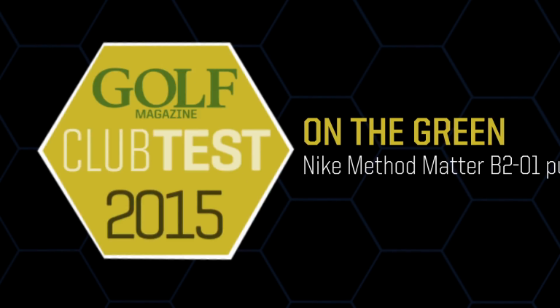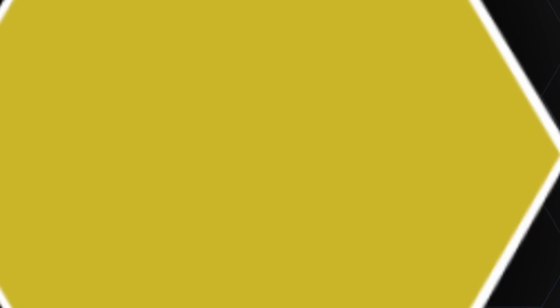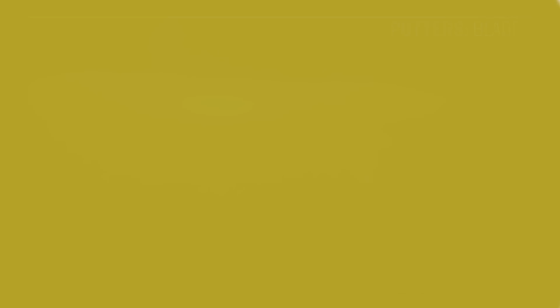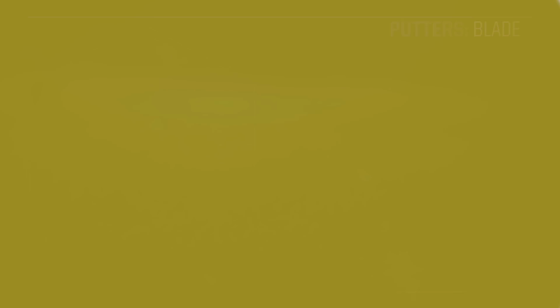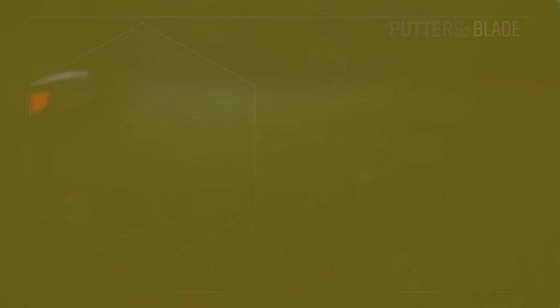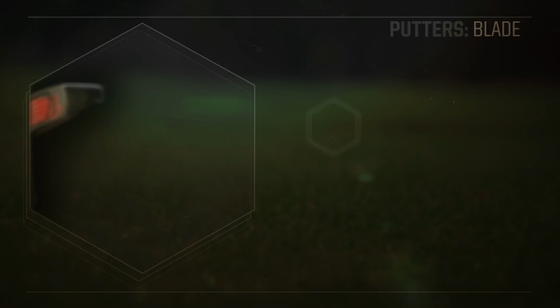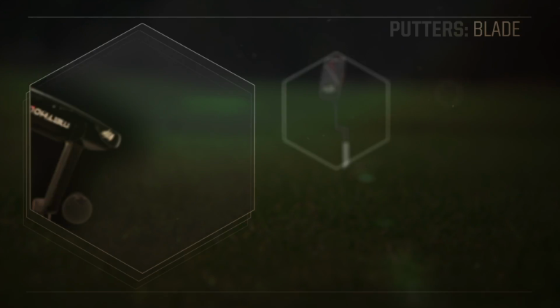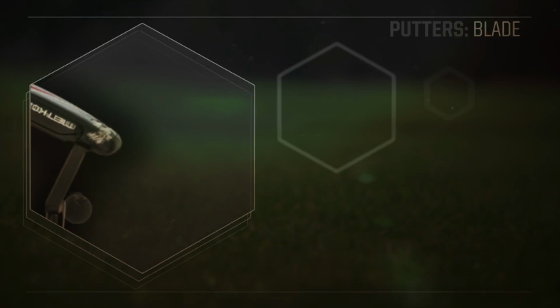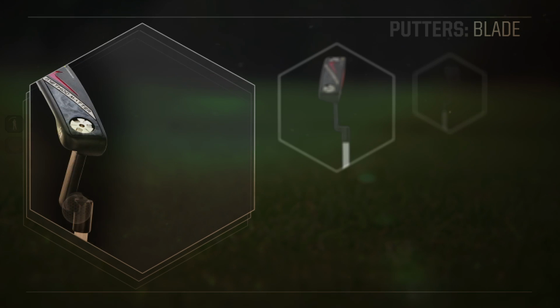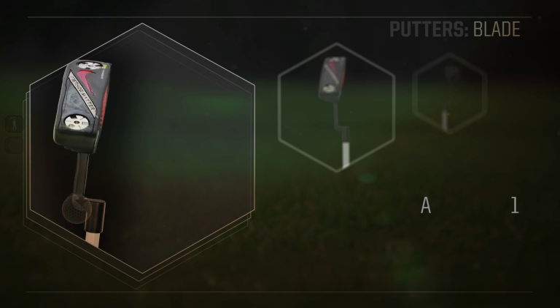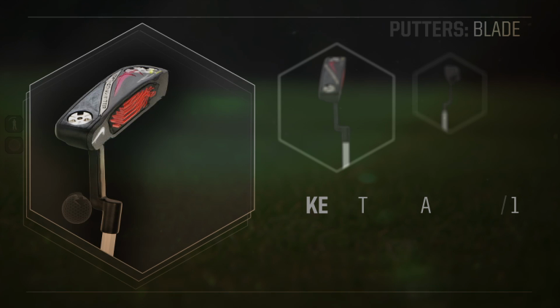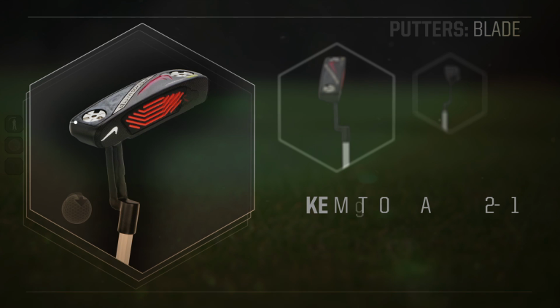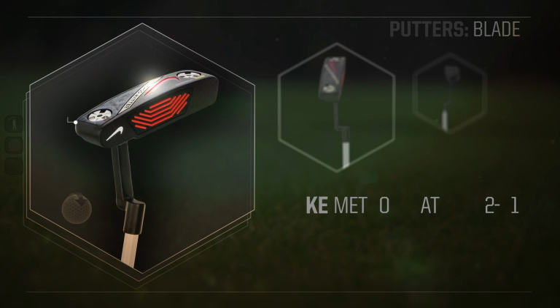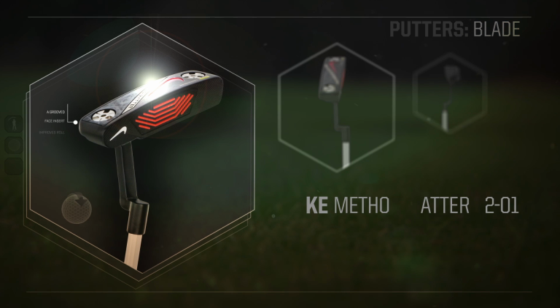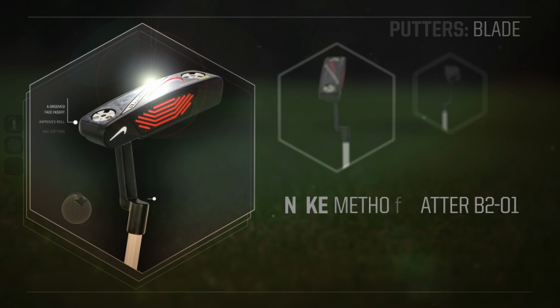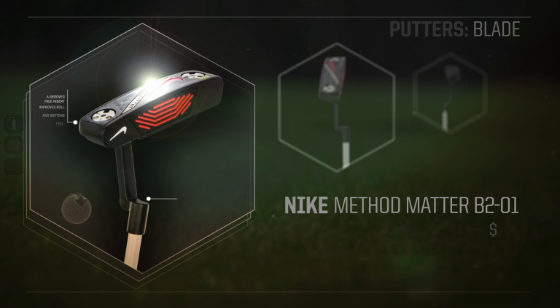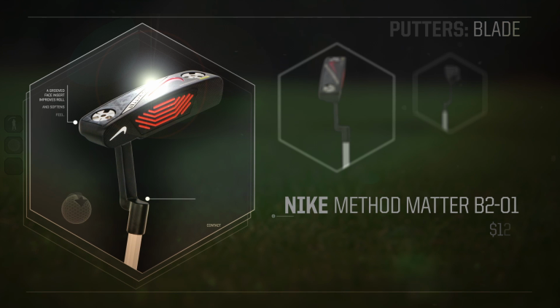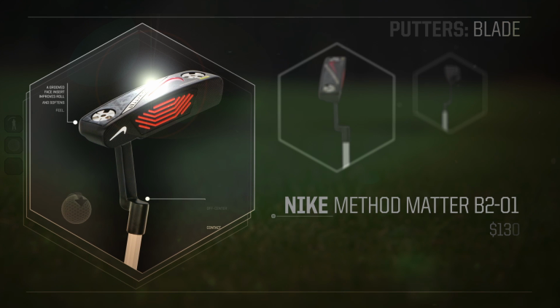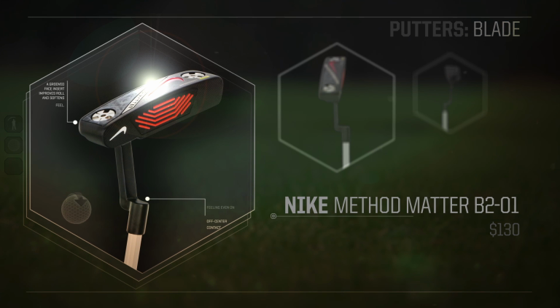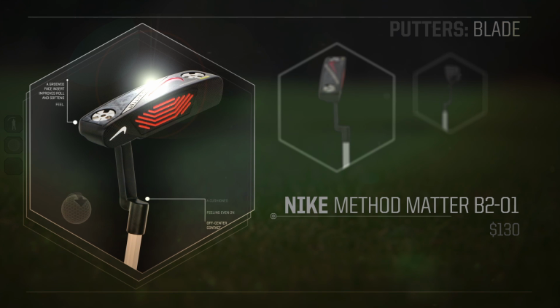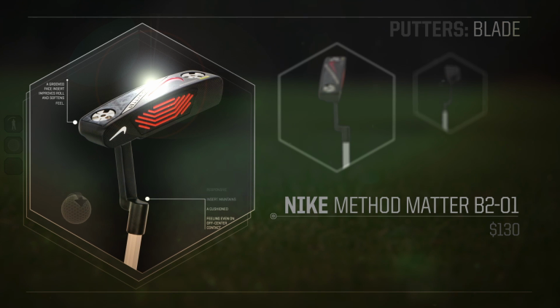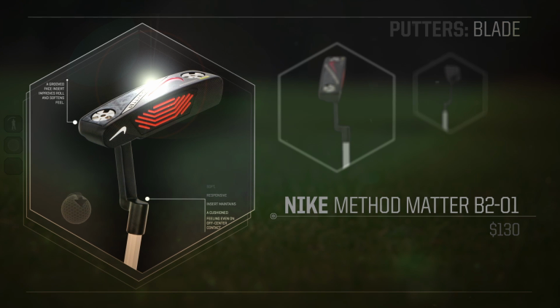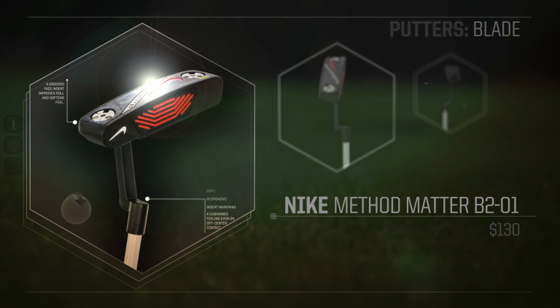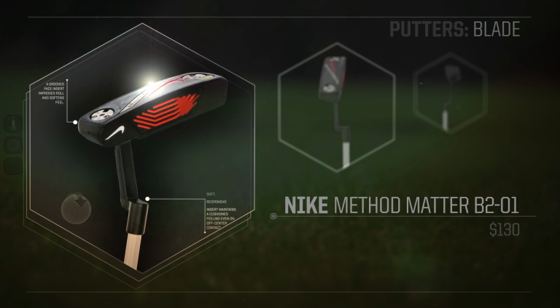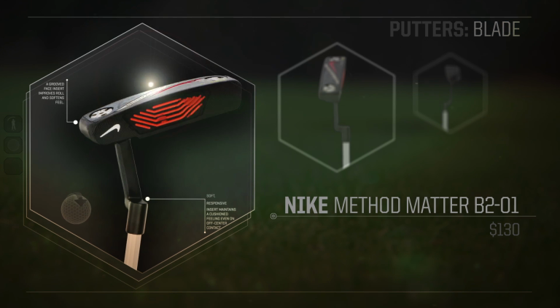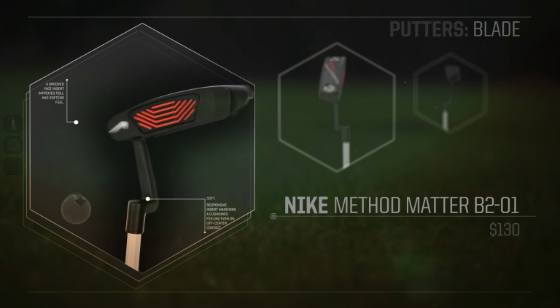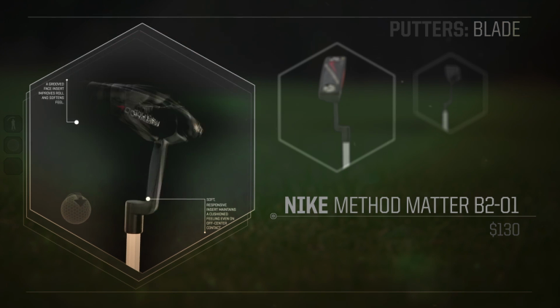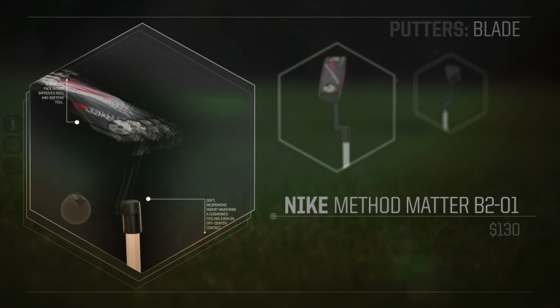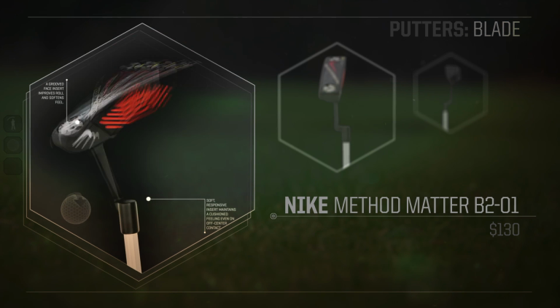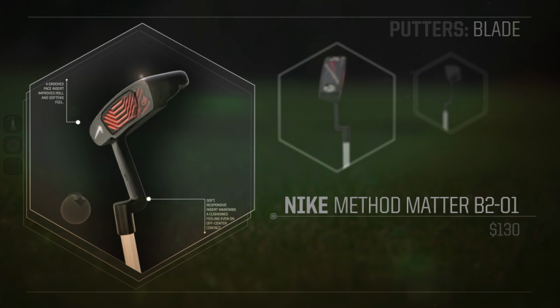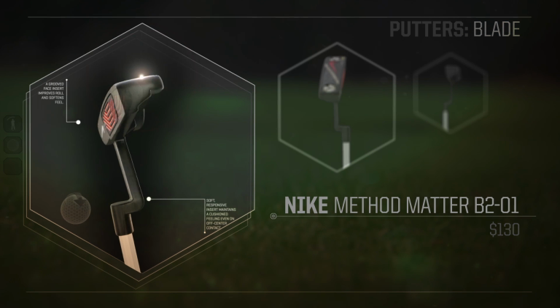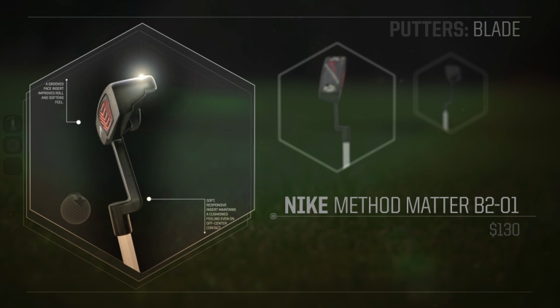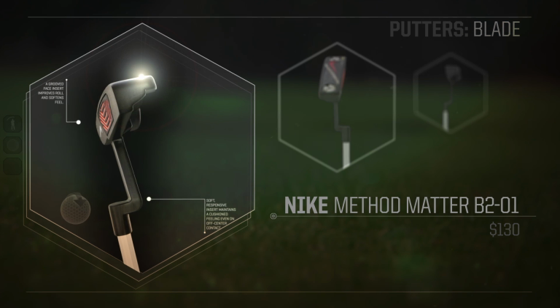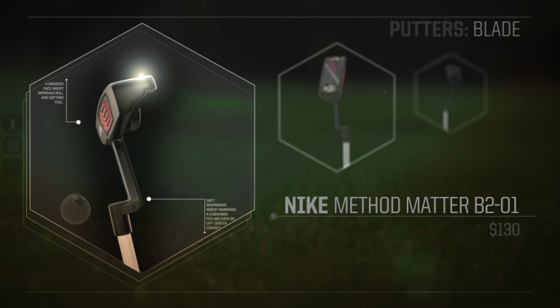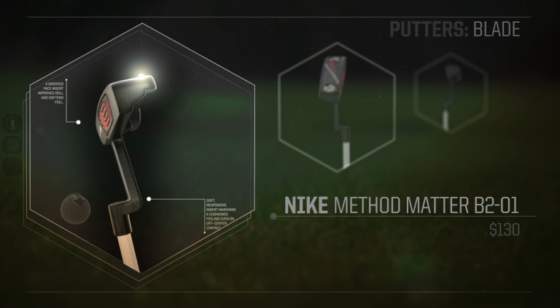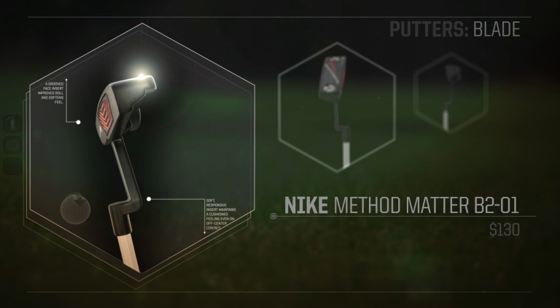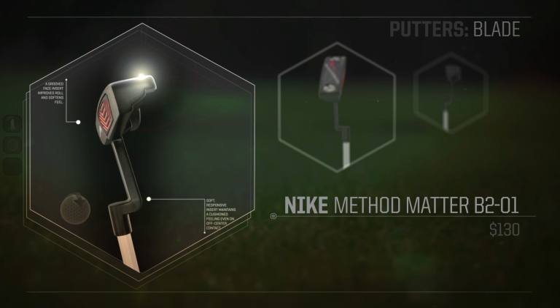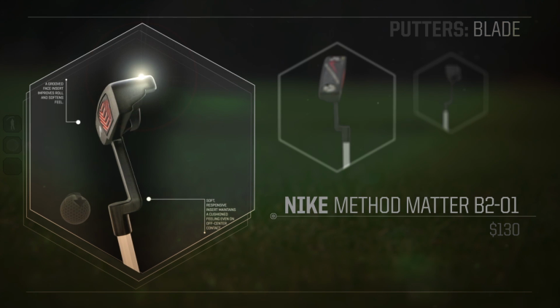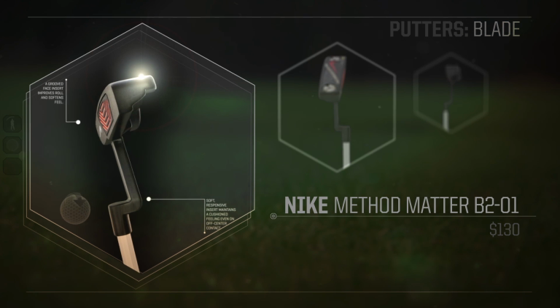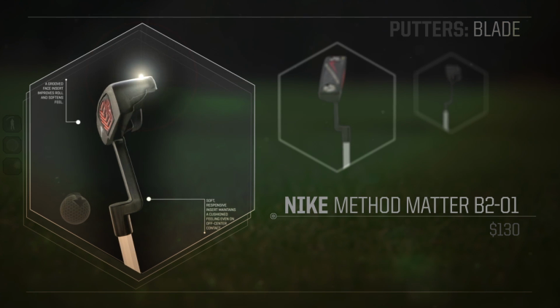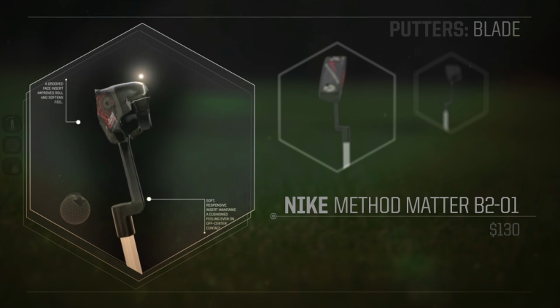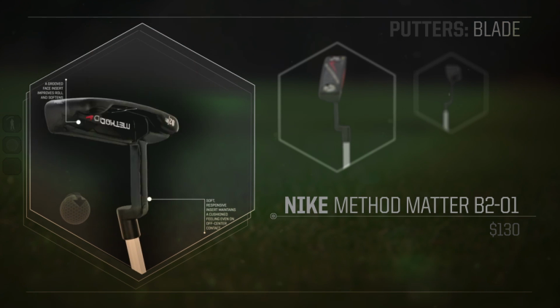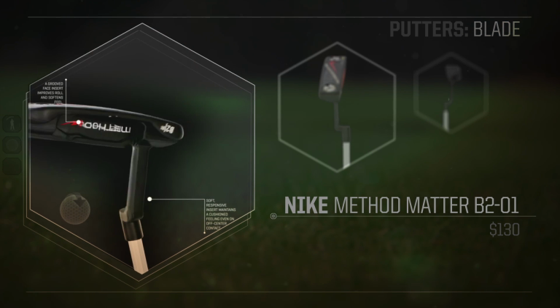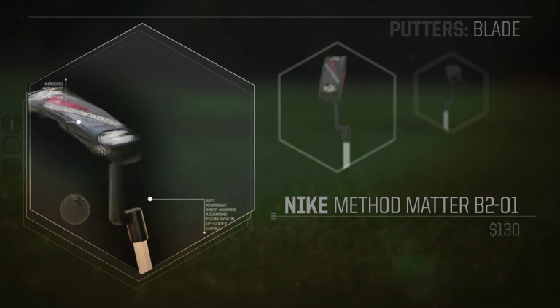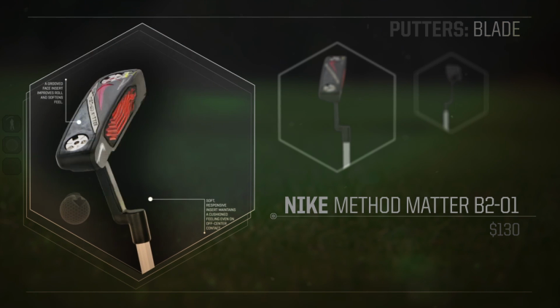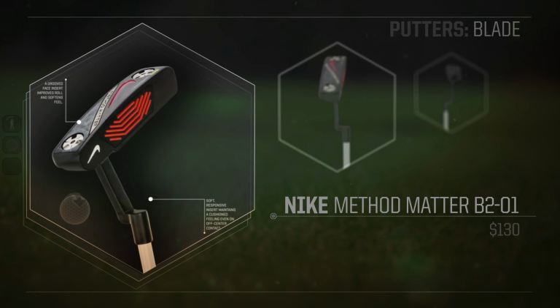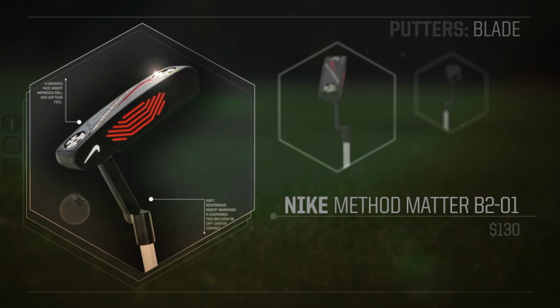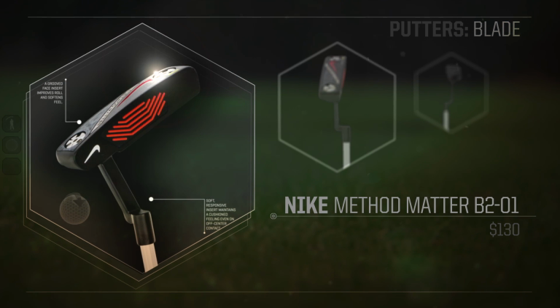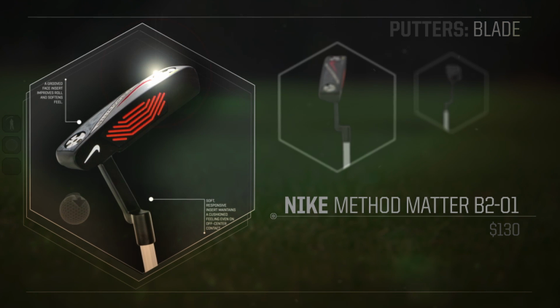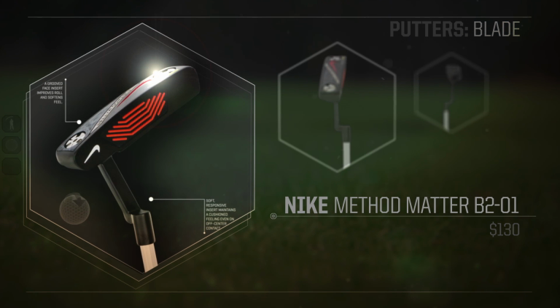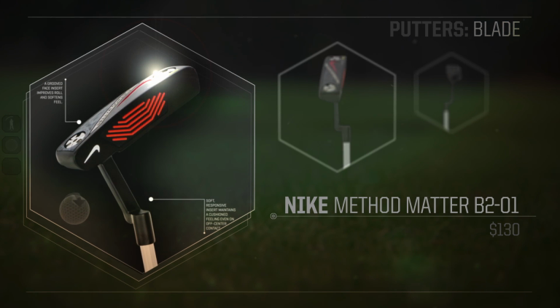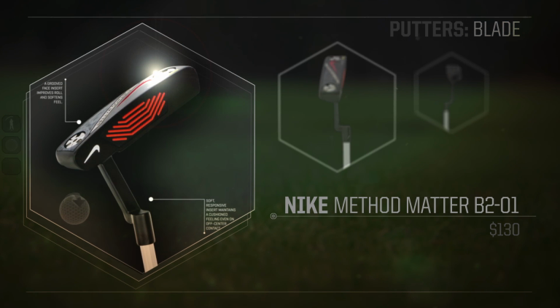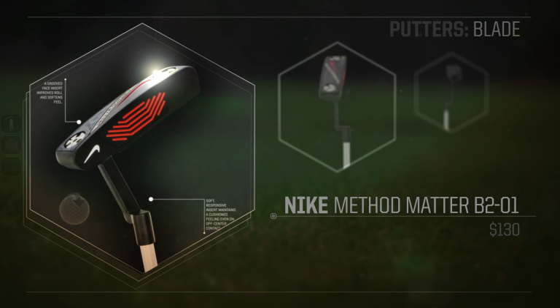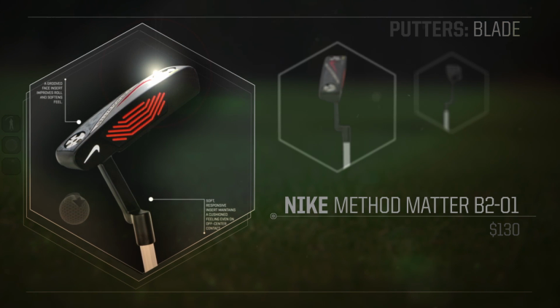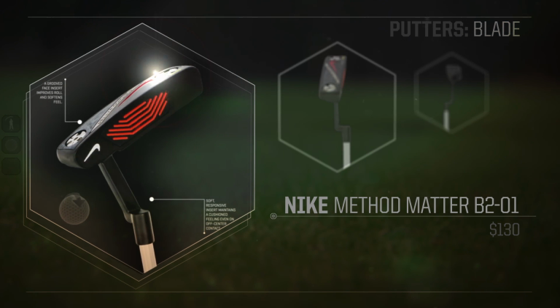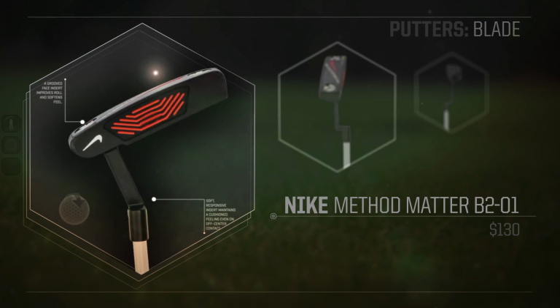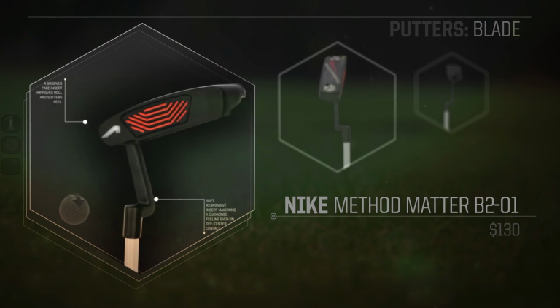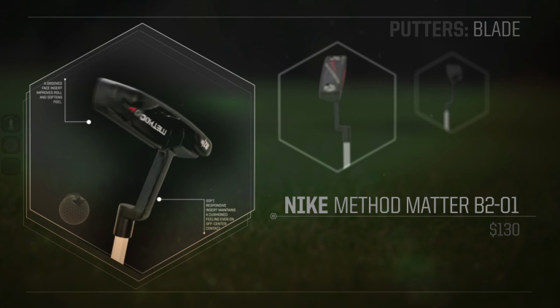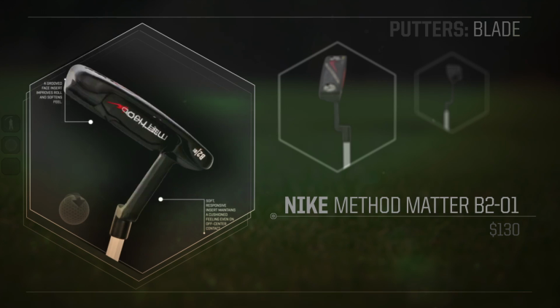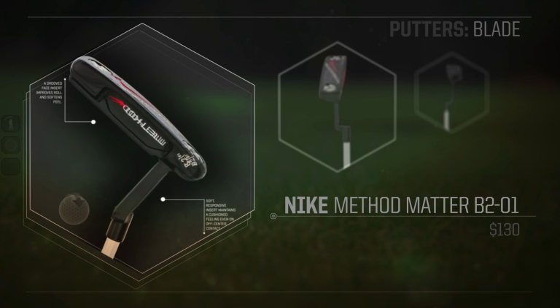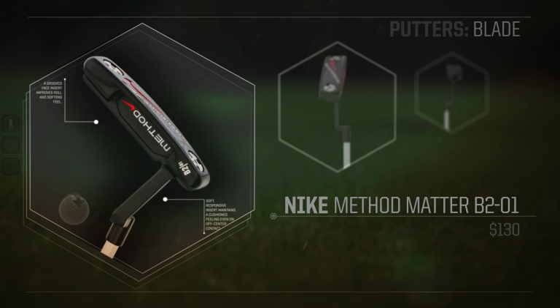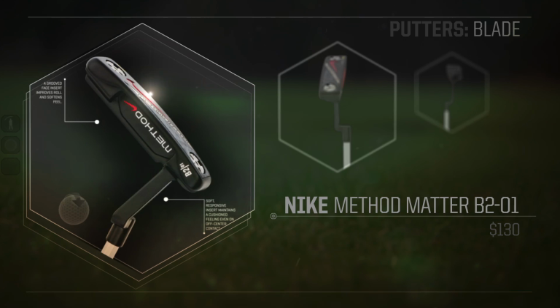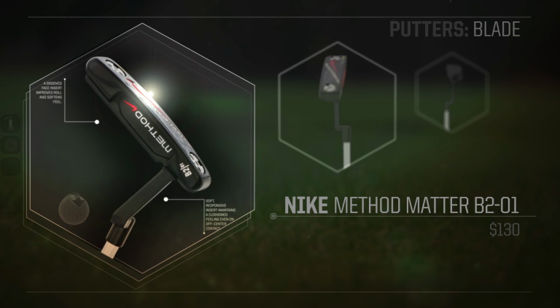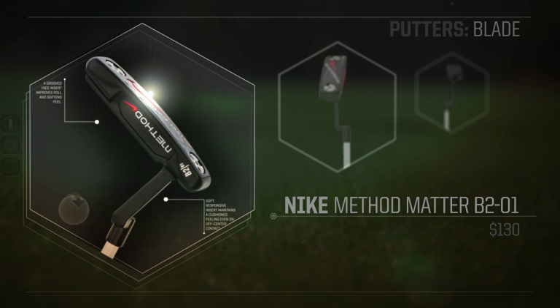Hi, my name is Alex Xi and today we're testing blade putters. This Method B2-01 is my favorite.